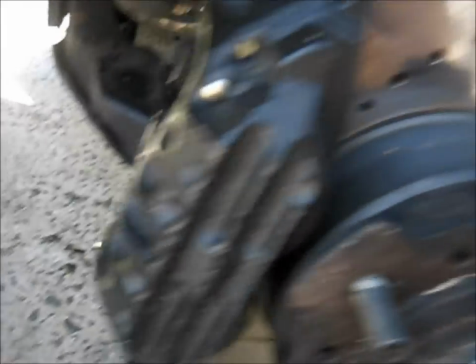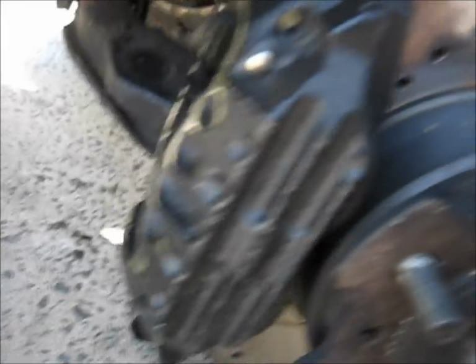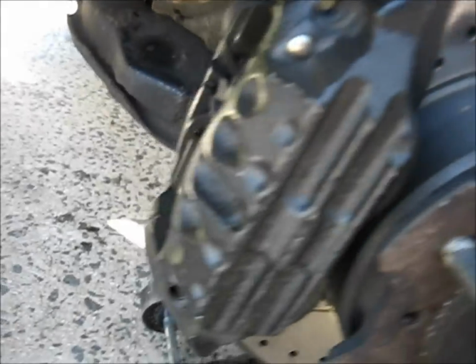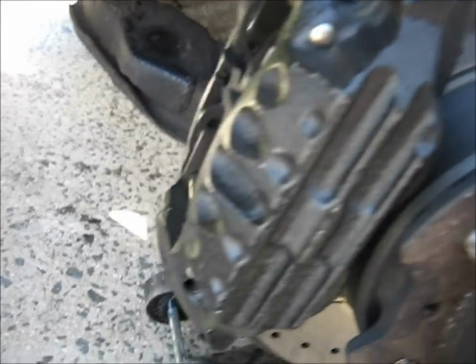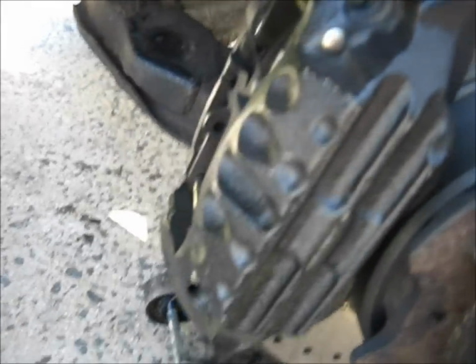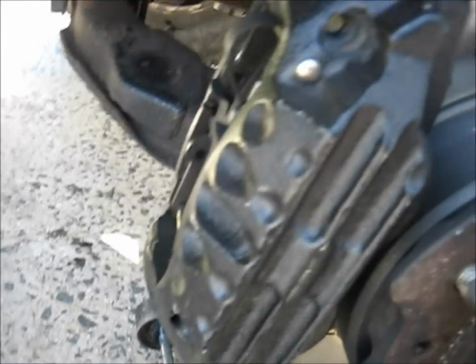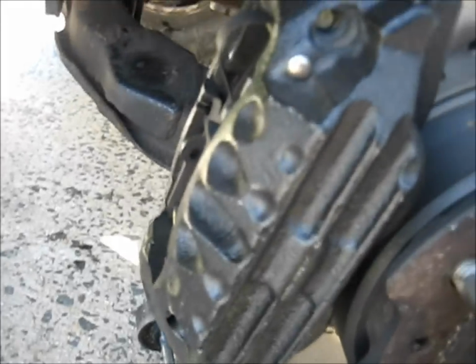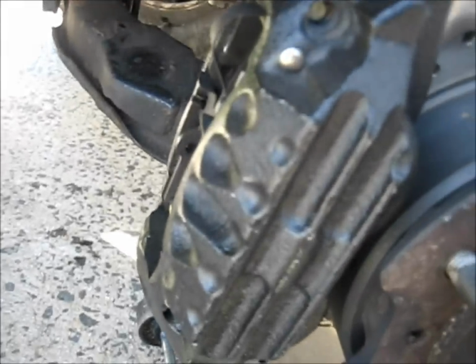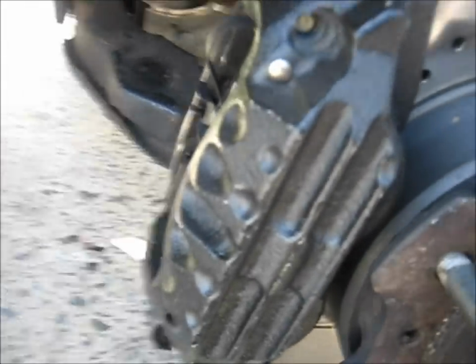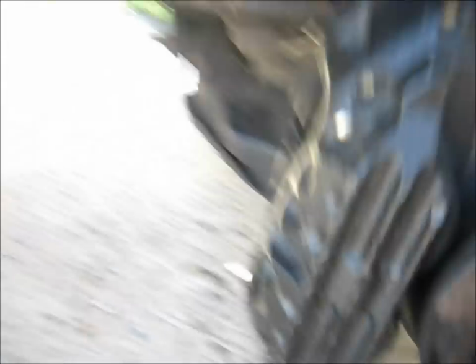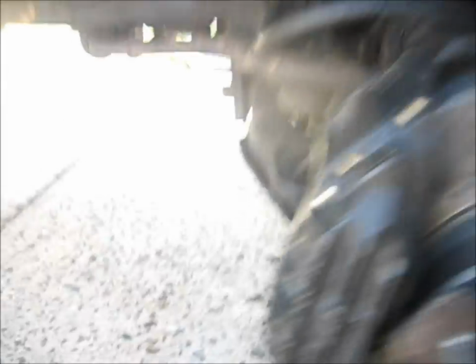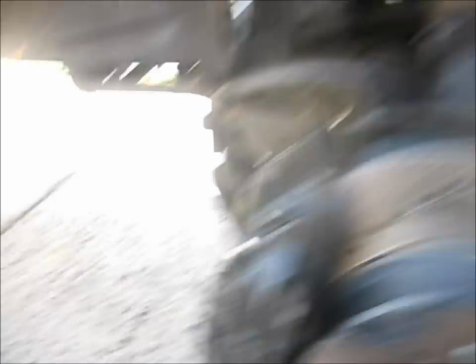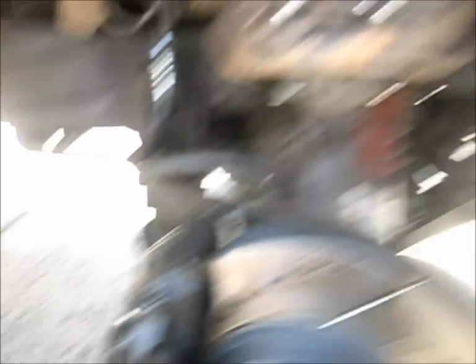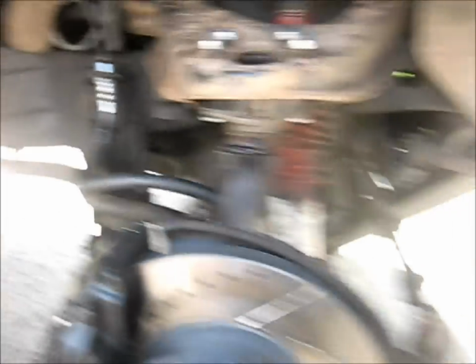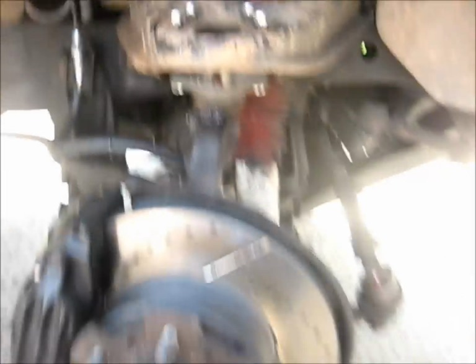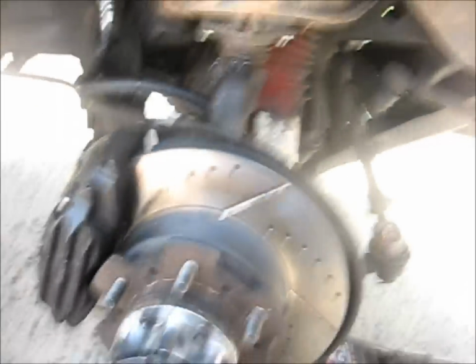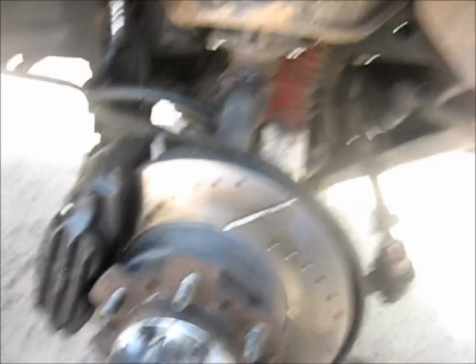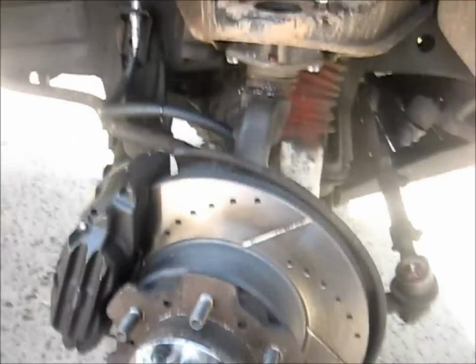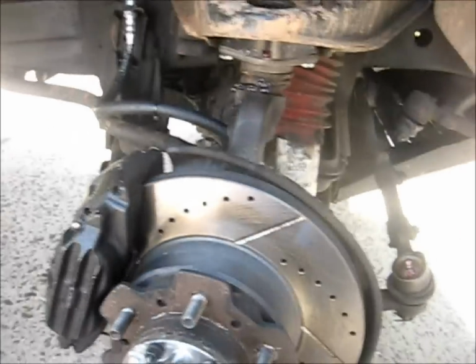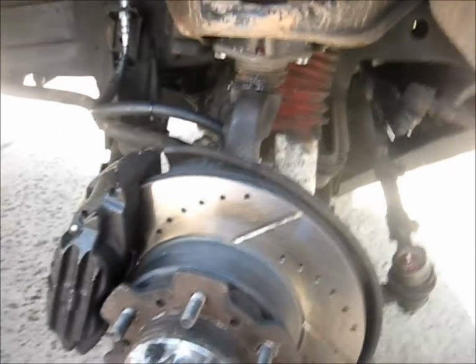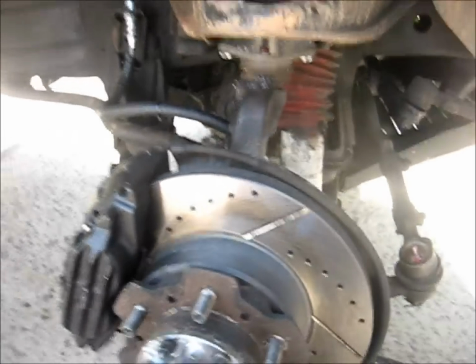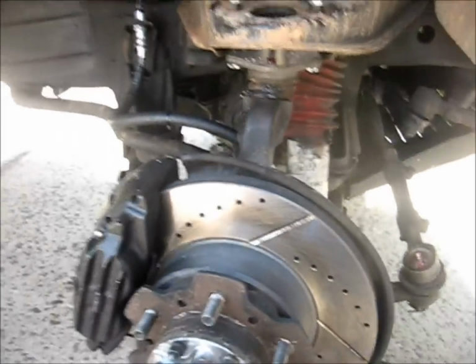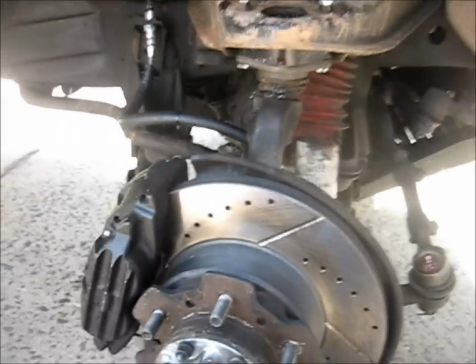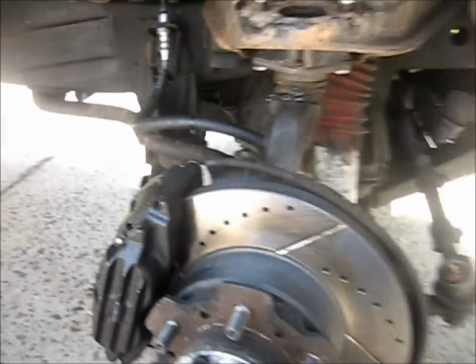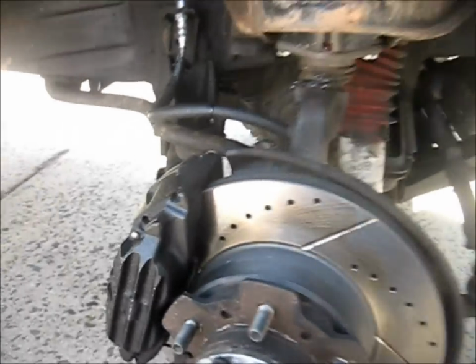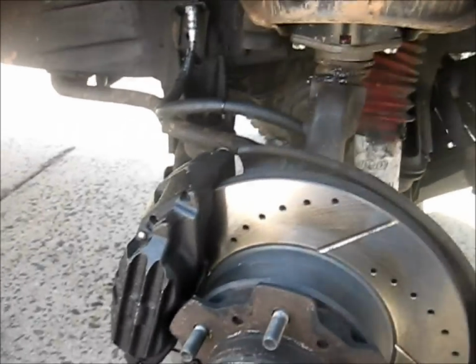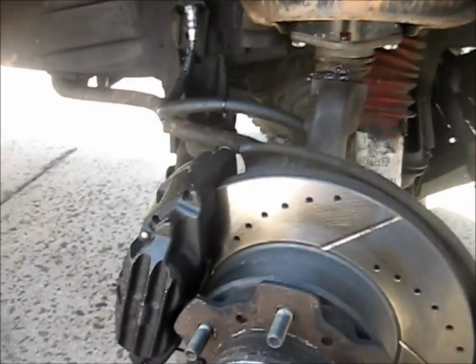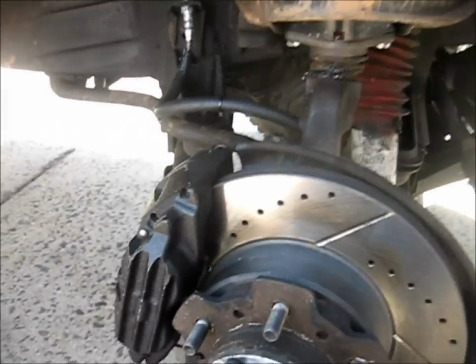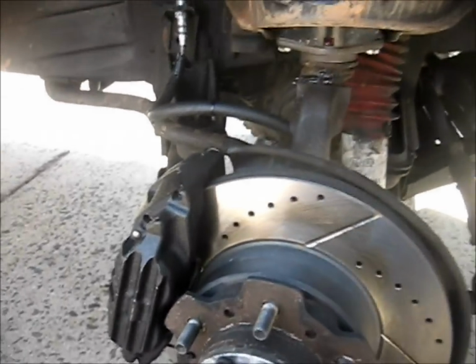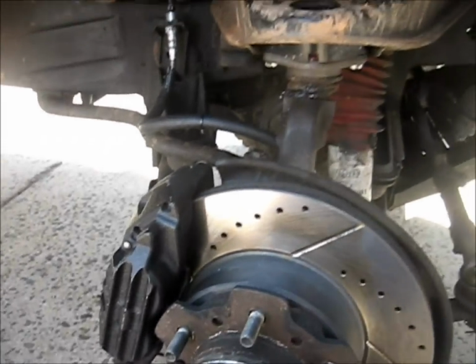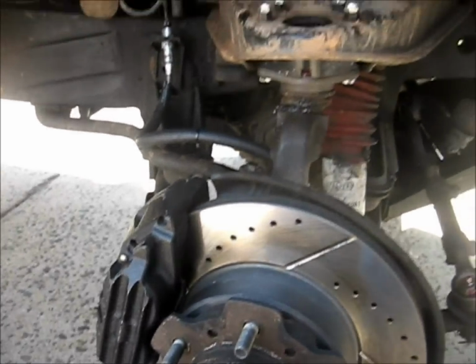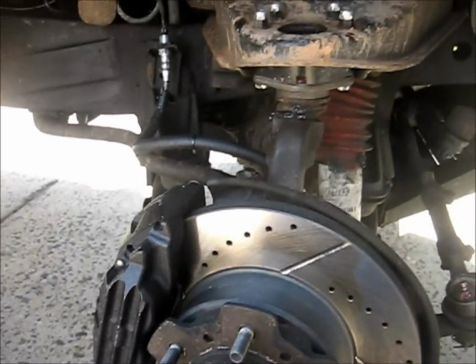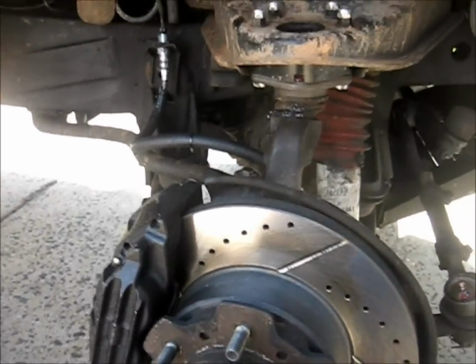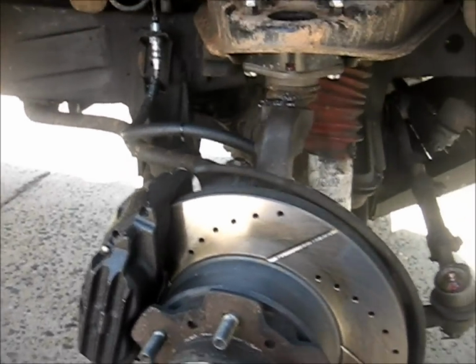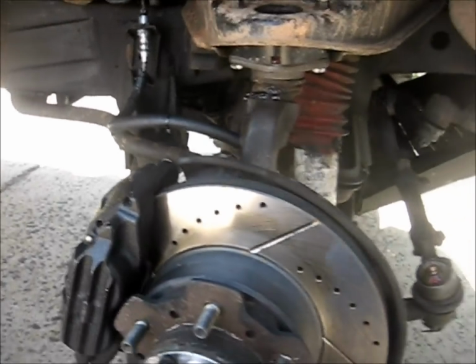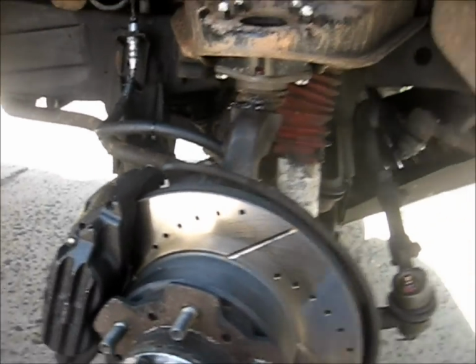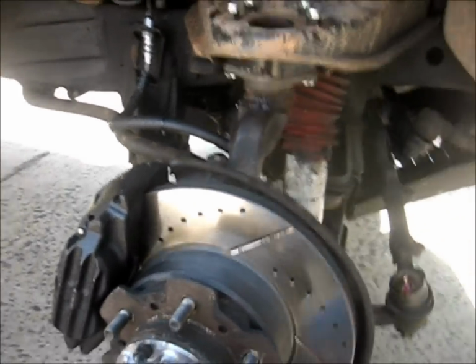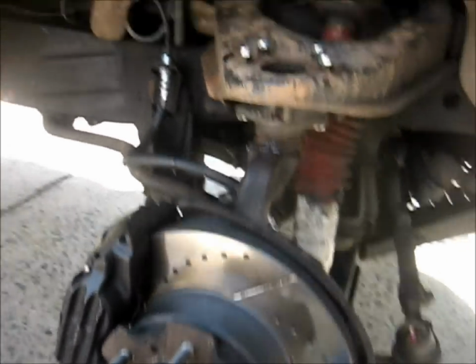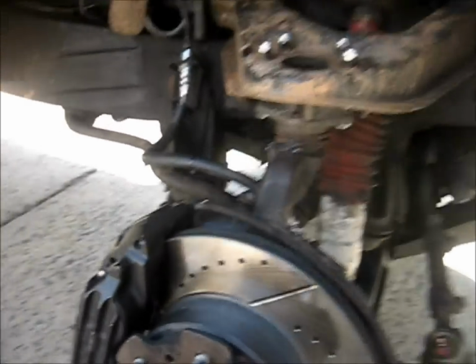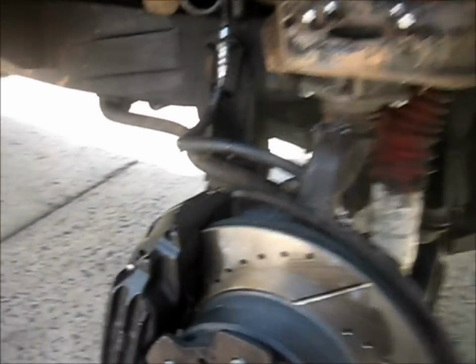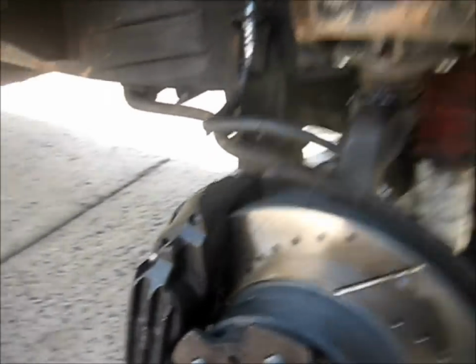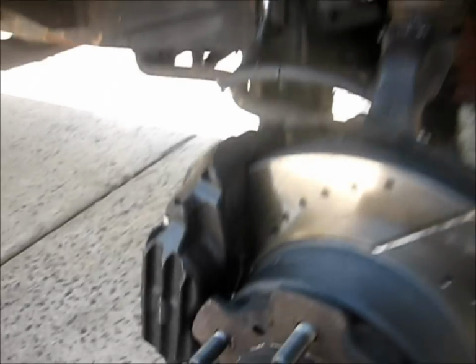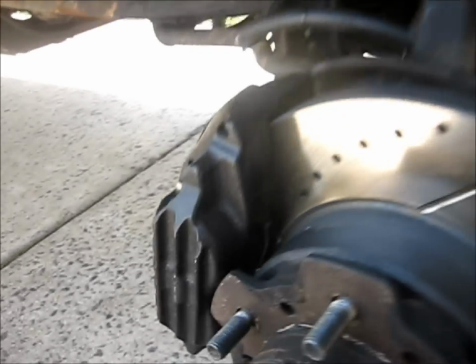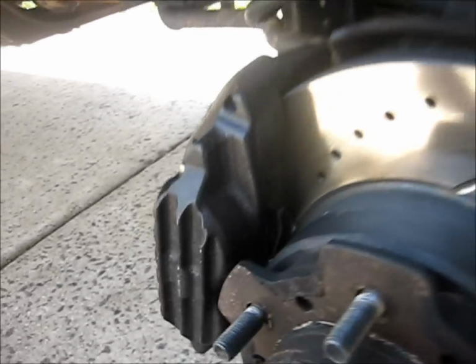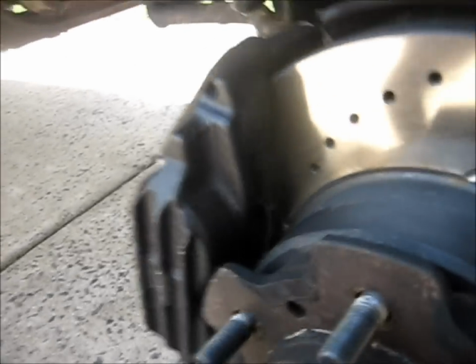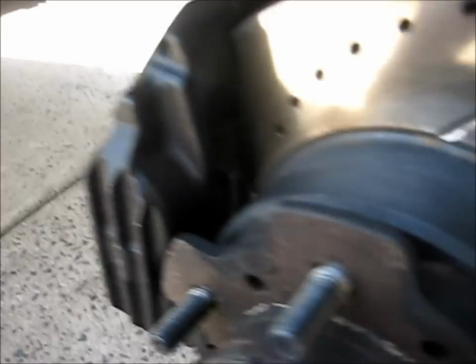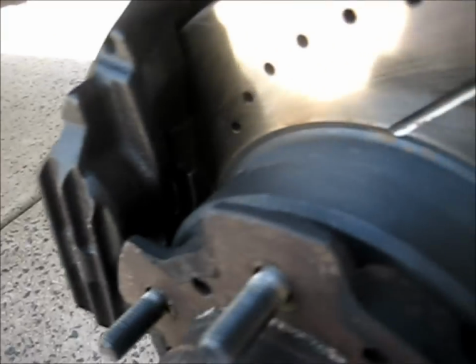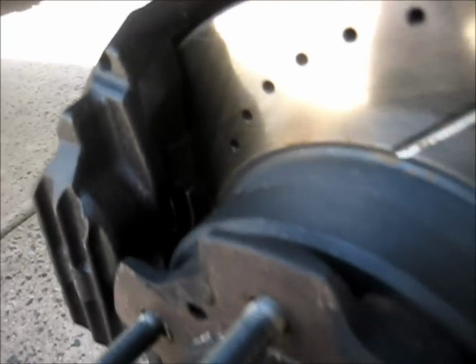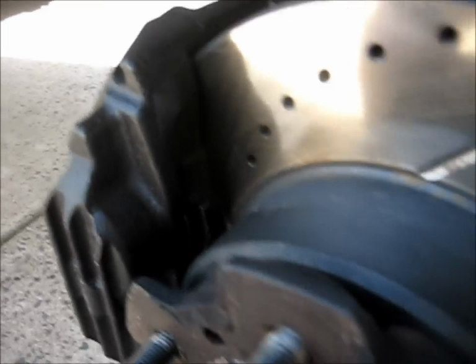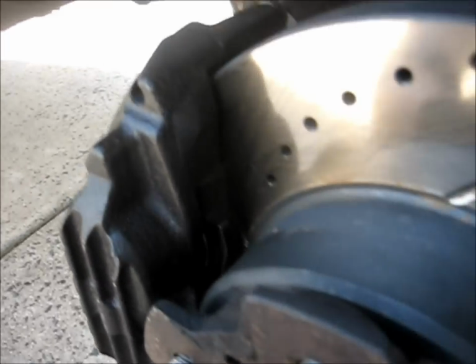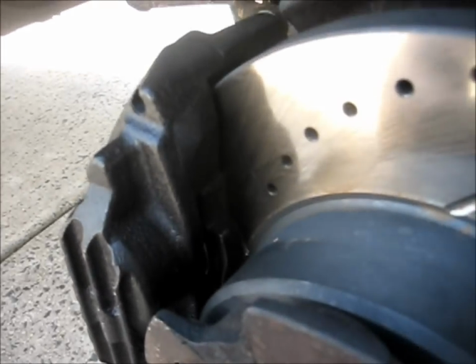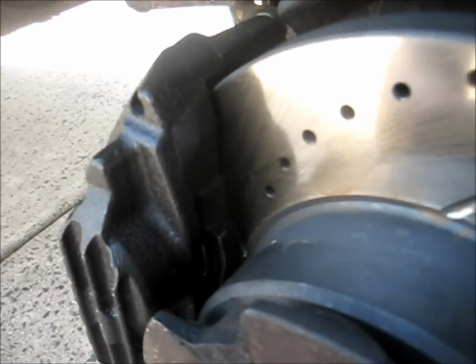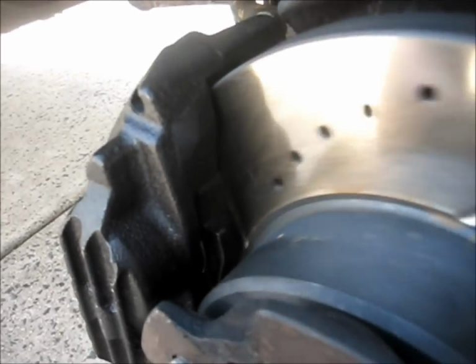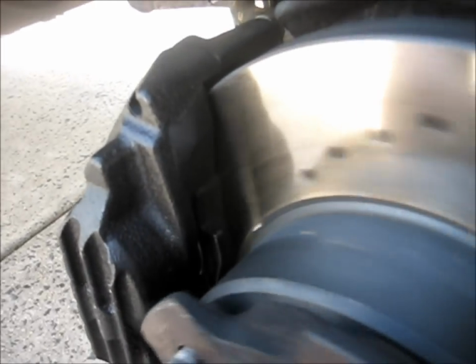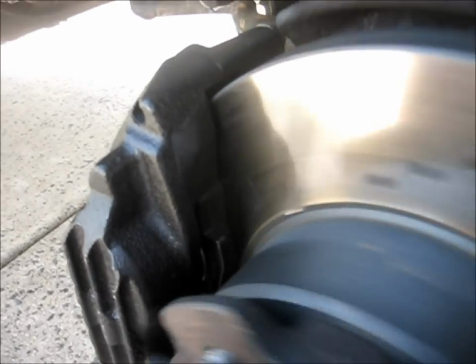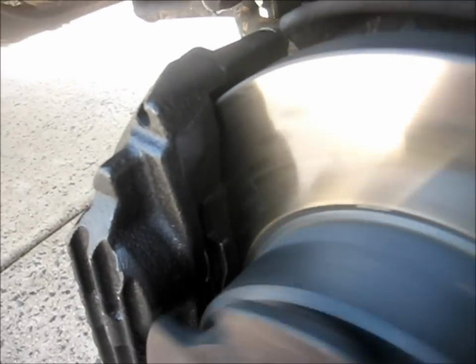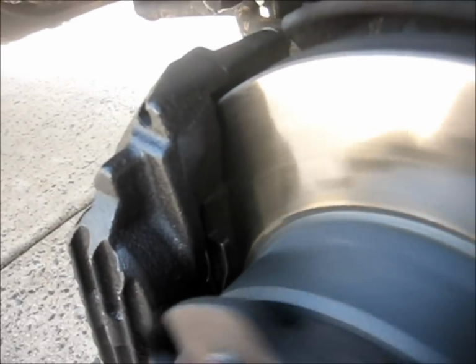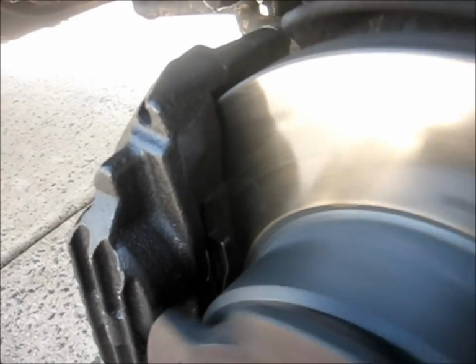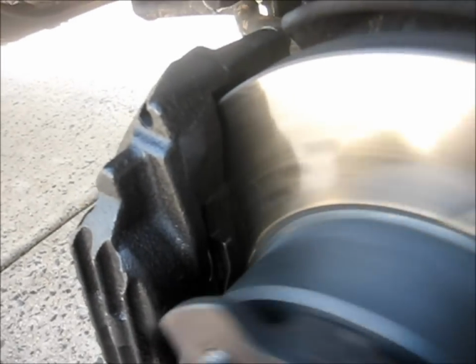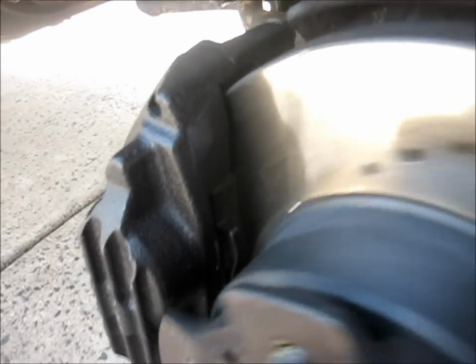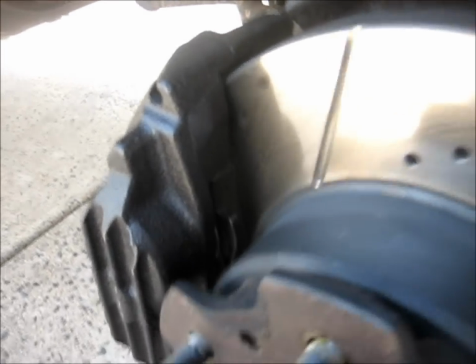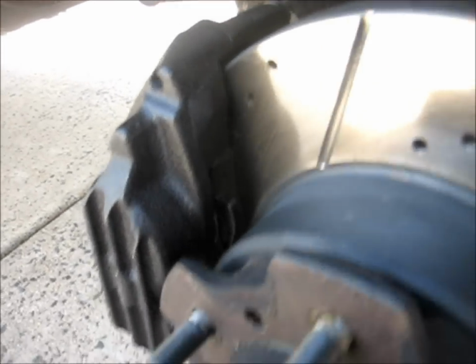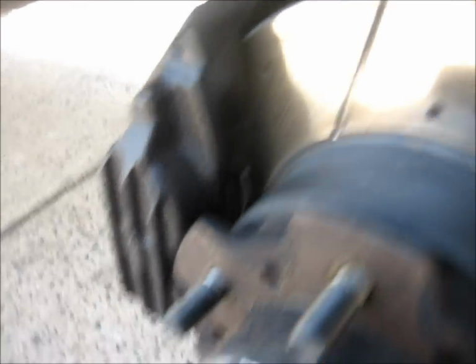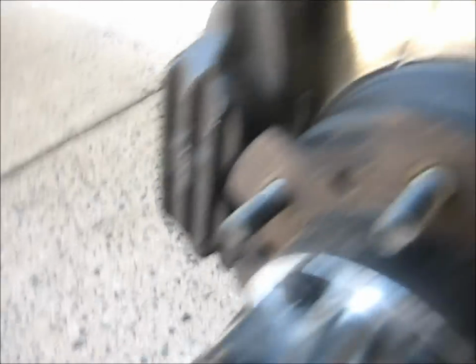The calipers here are from Trail Gear — they're the V6 calipers — and then I just got some pads from Advance Auto Parts.